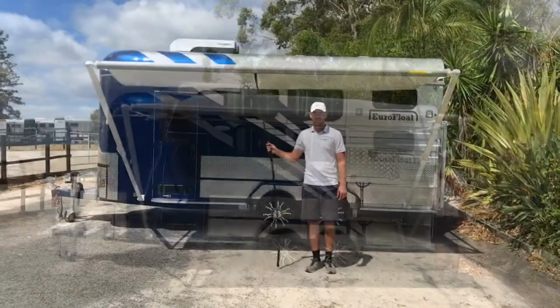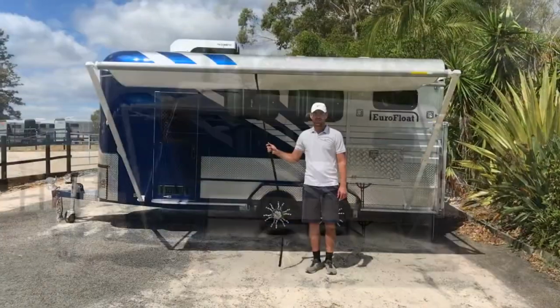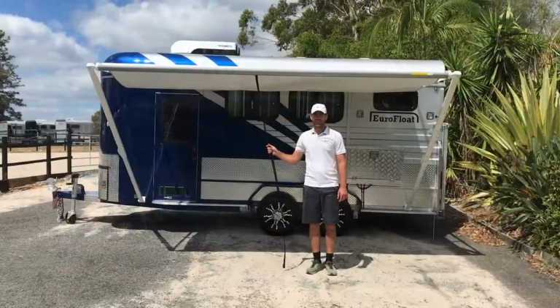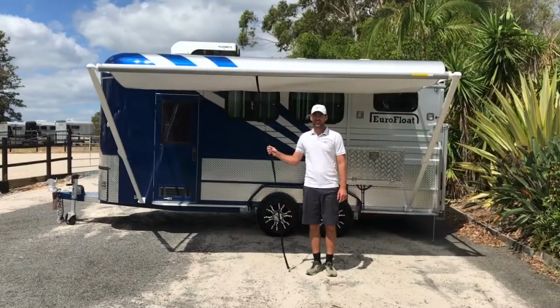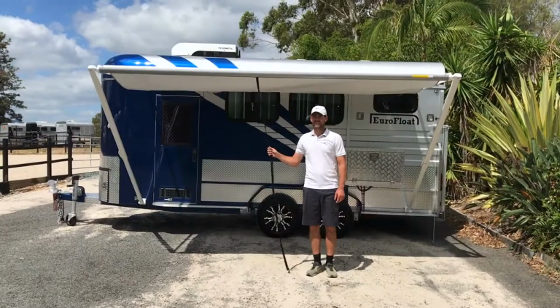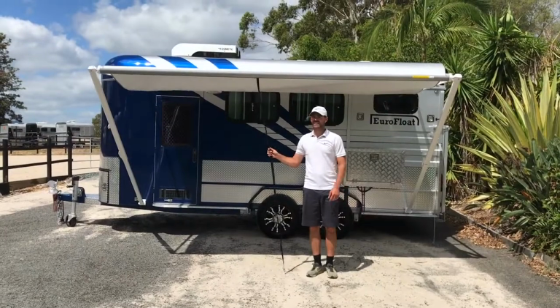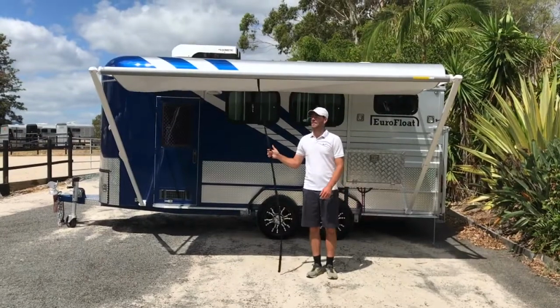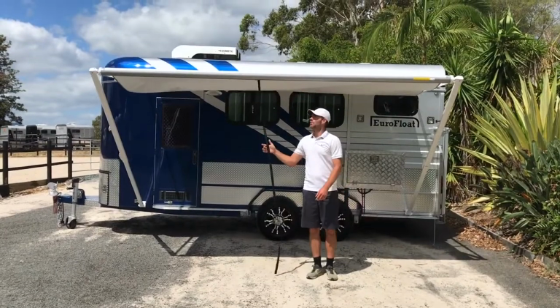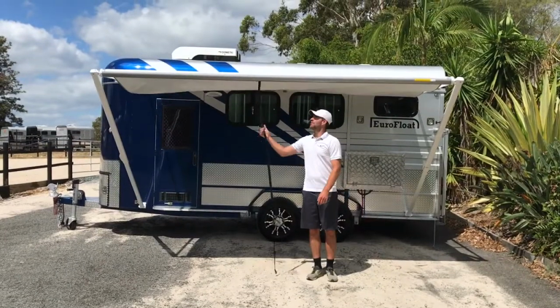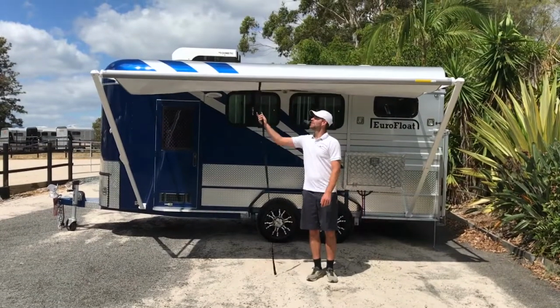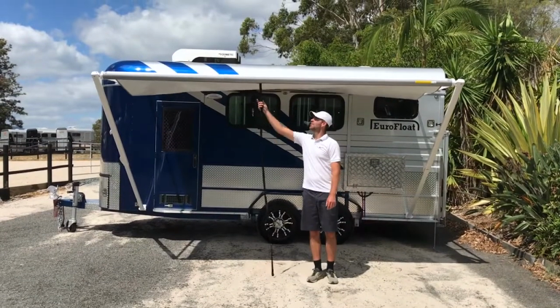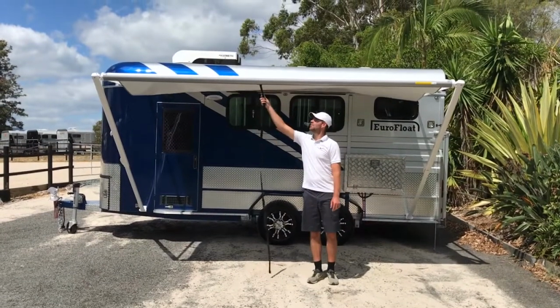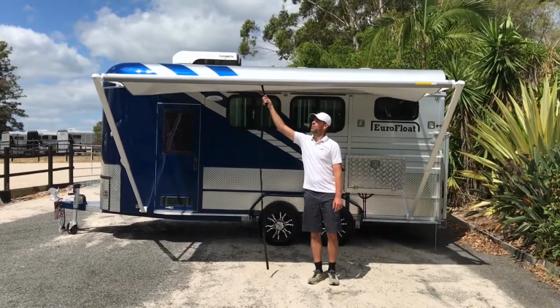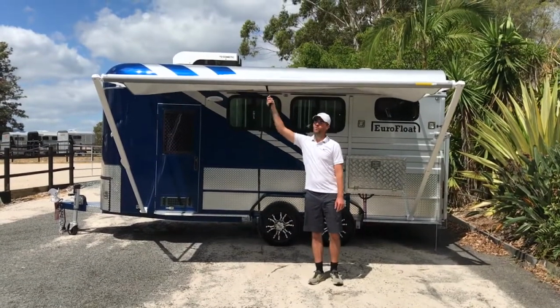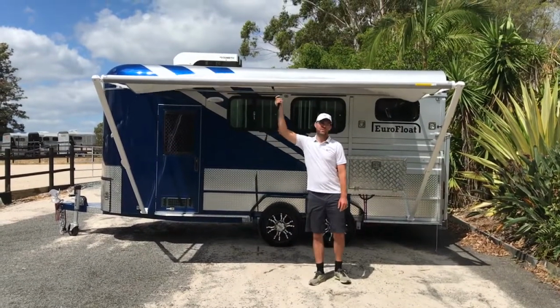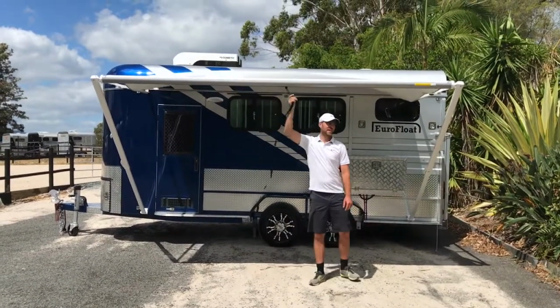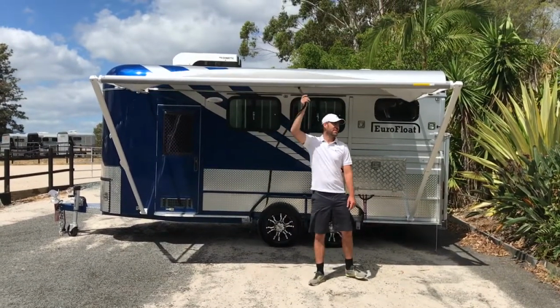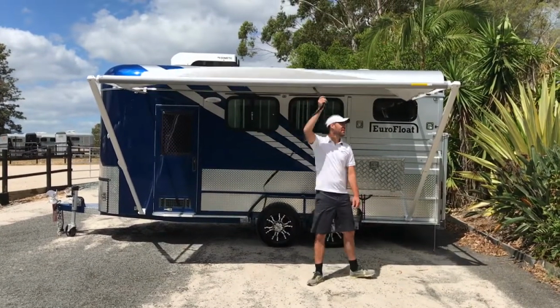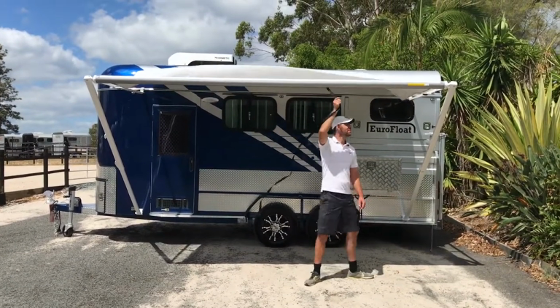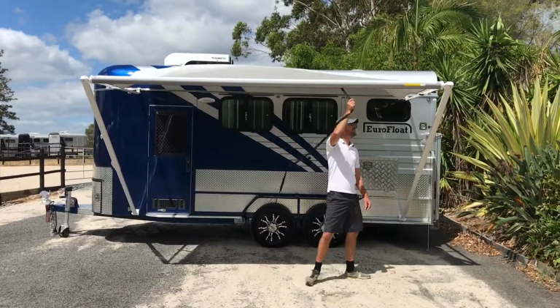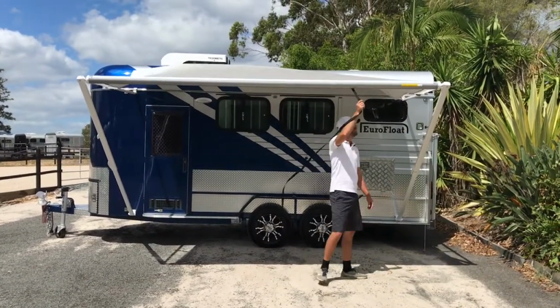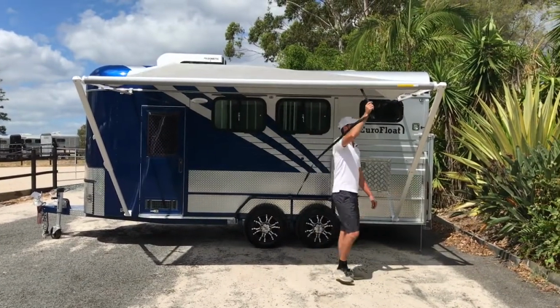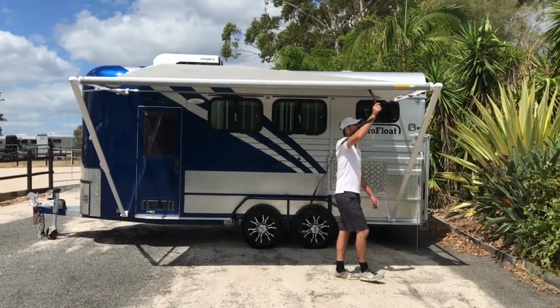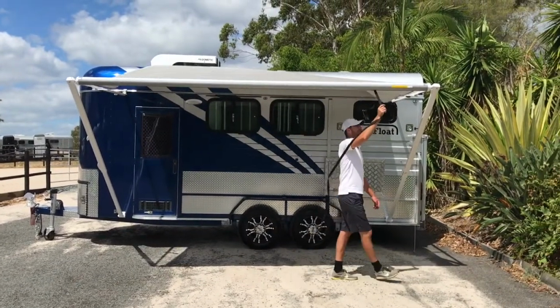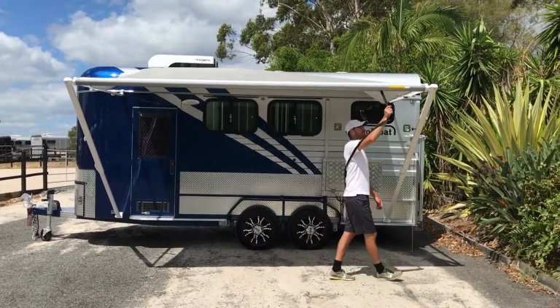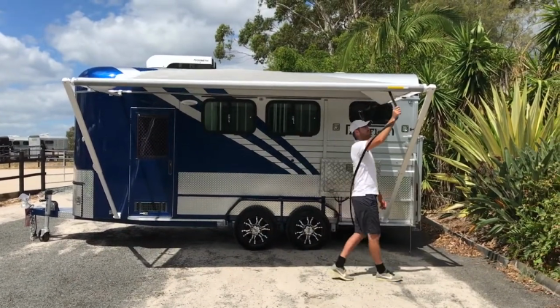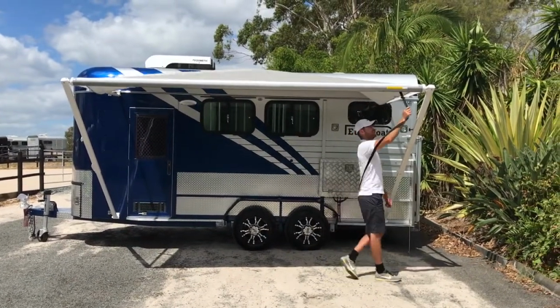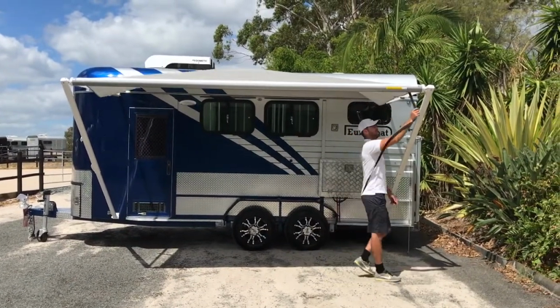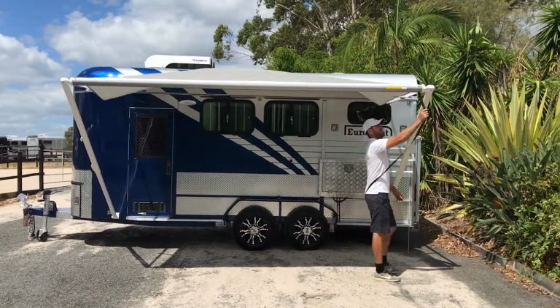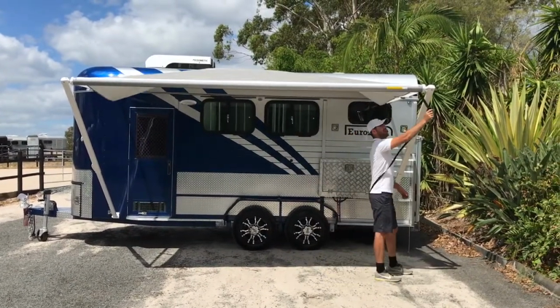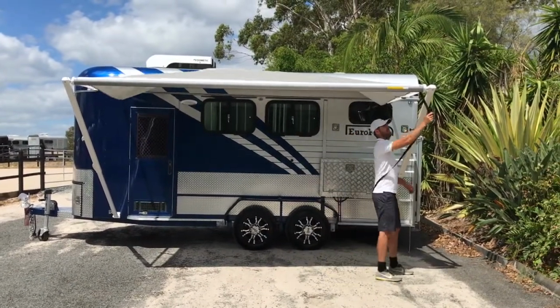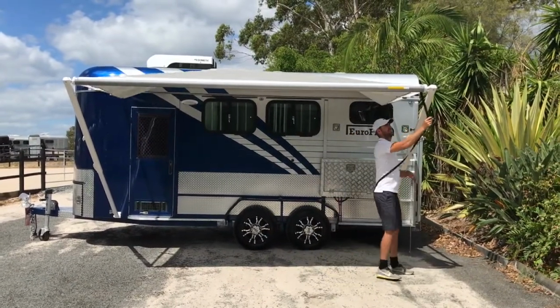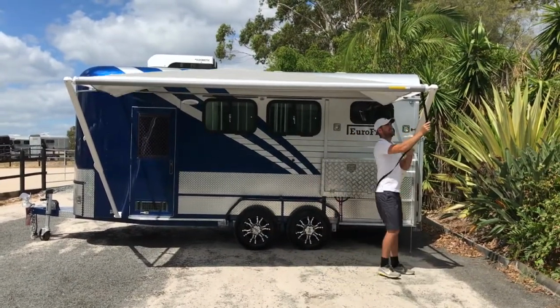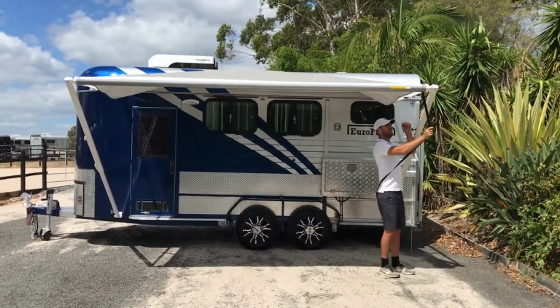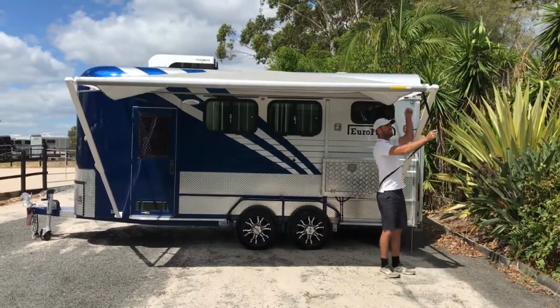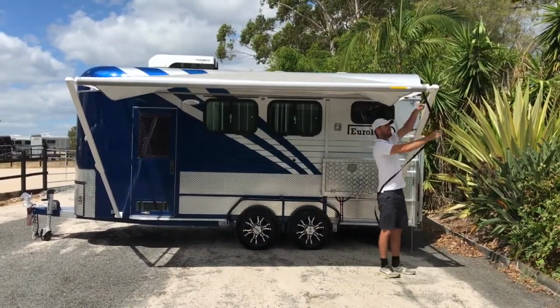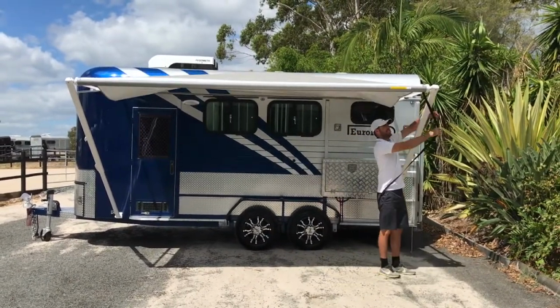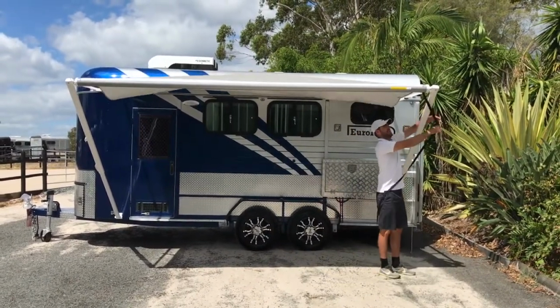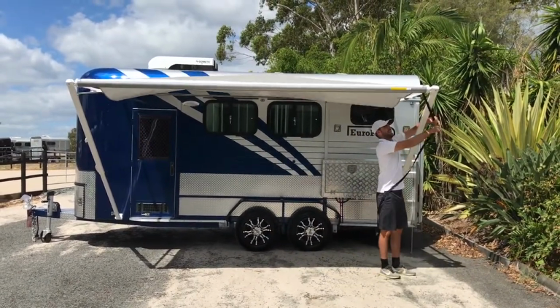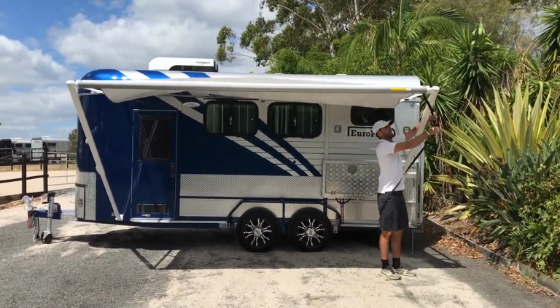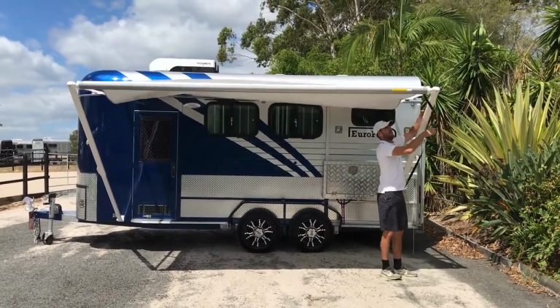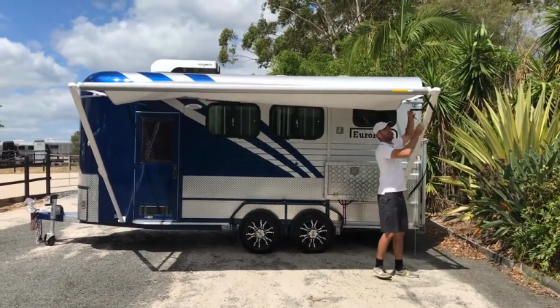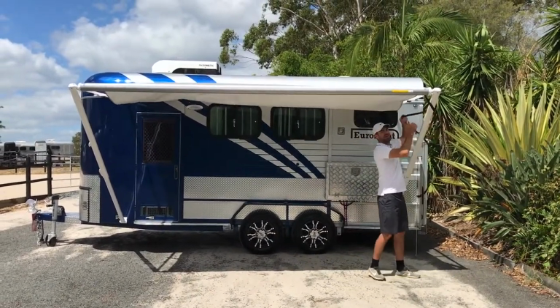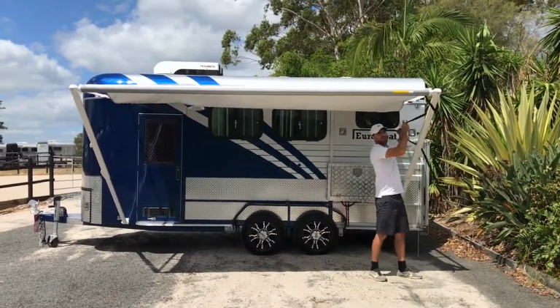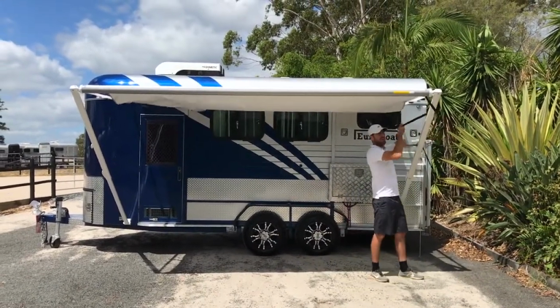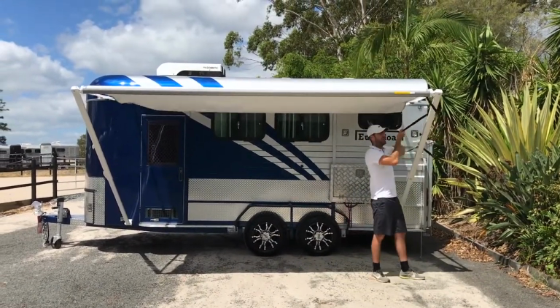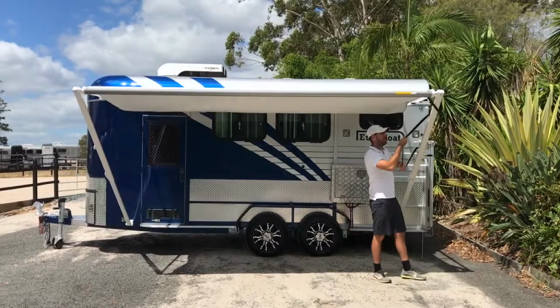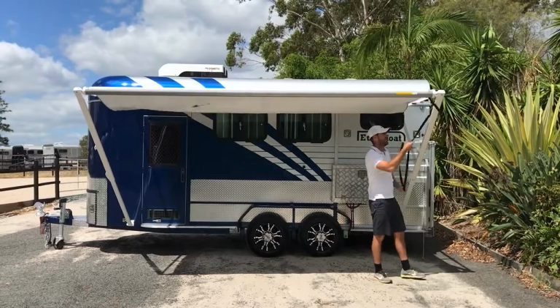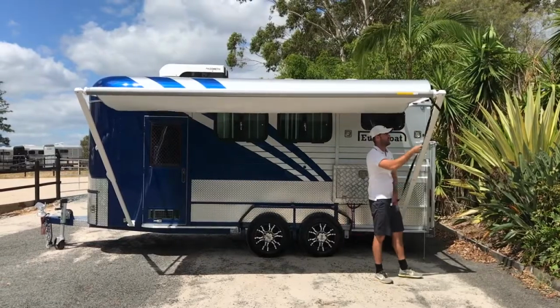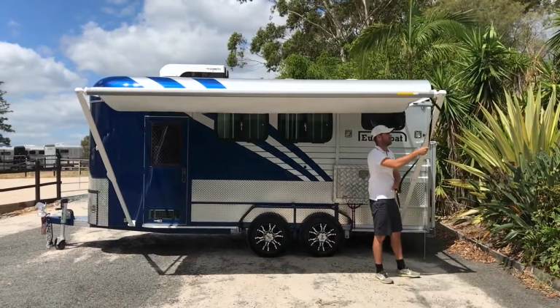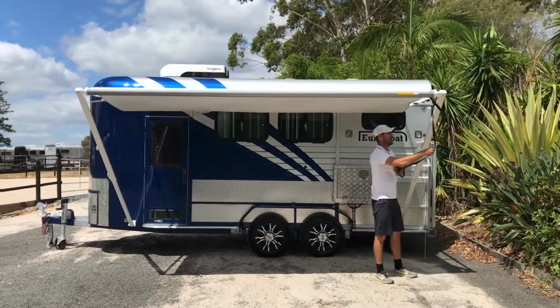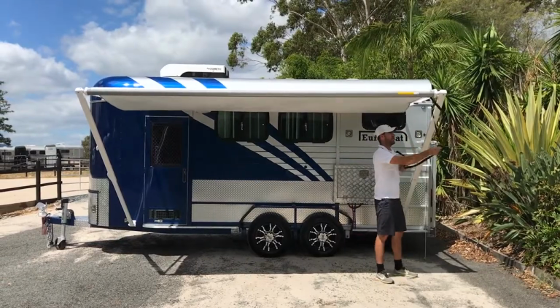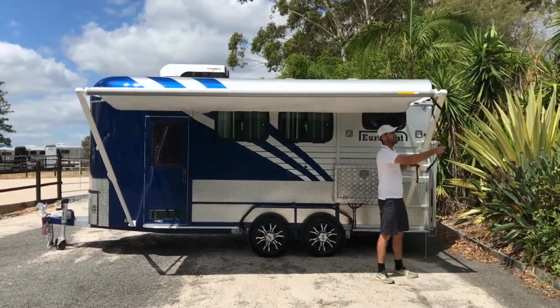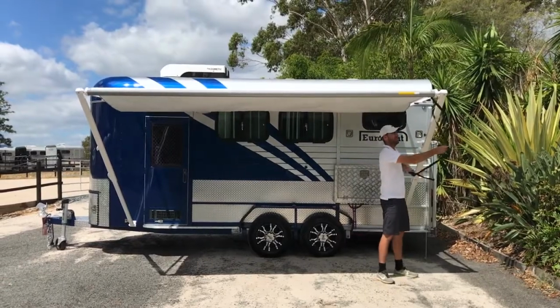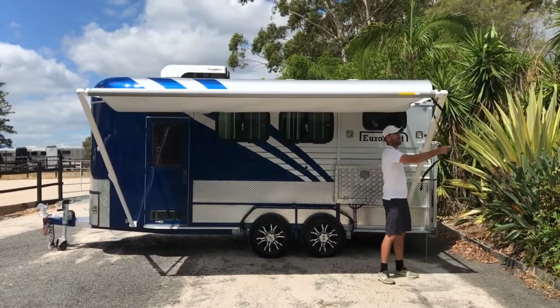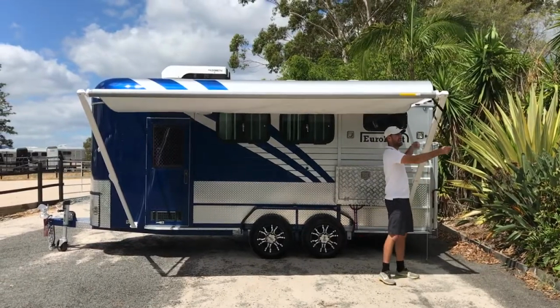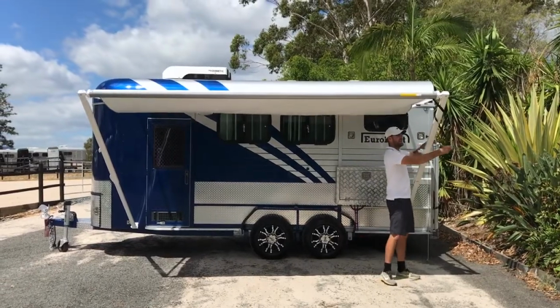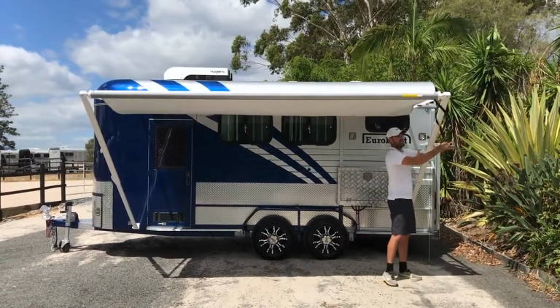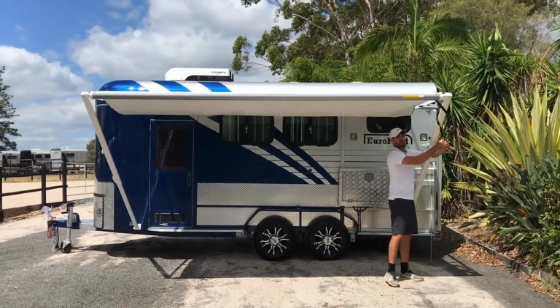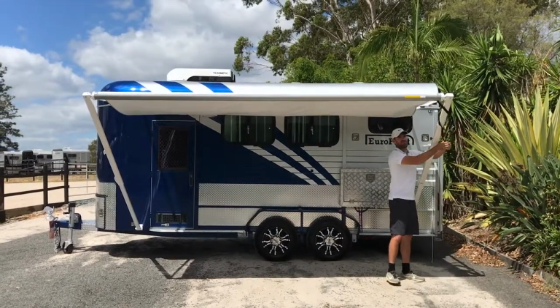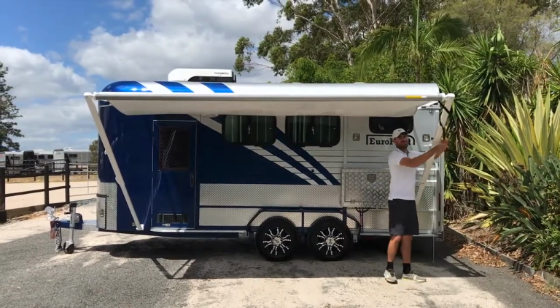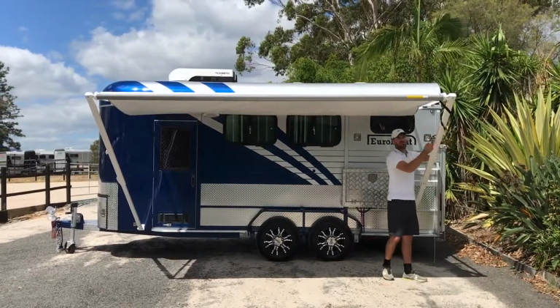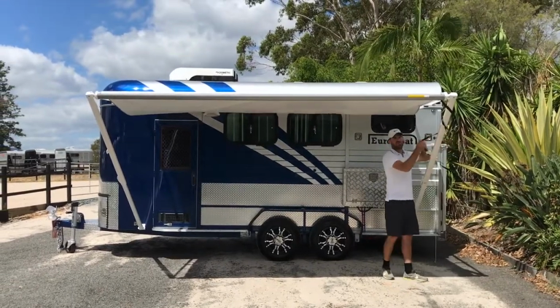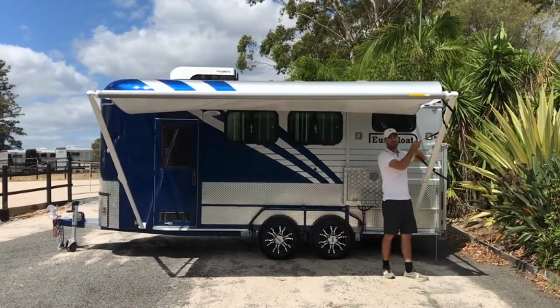Once it's assembled, pull the tether to the side and I like to wrap it around the pole so it's out of the way for everyone.